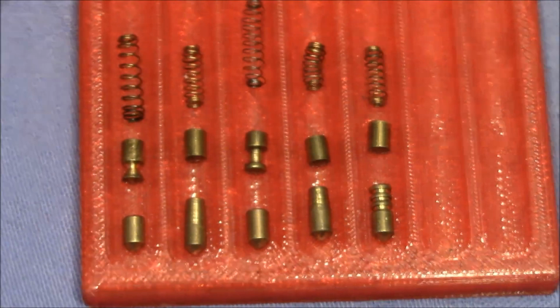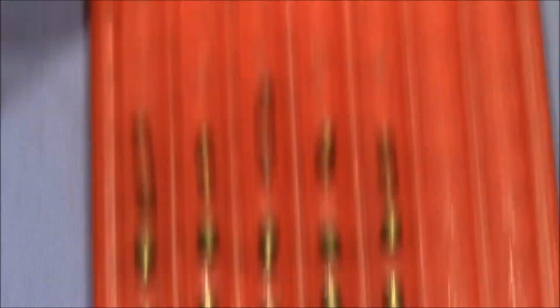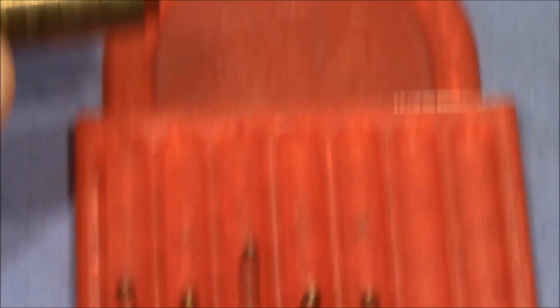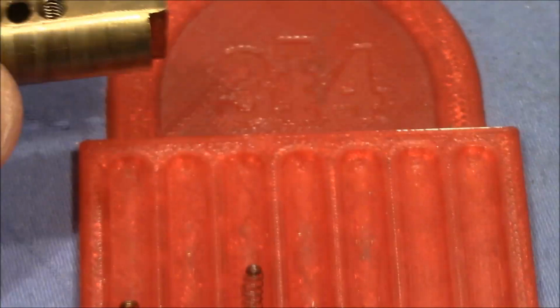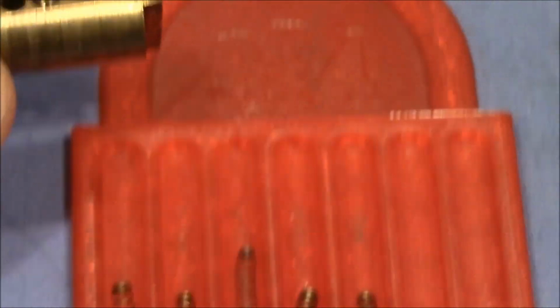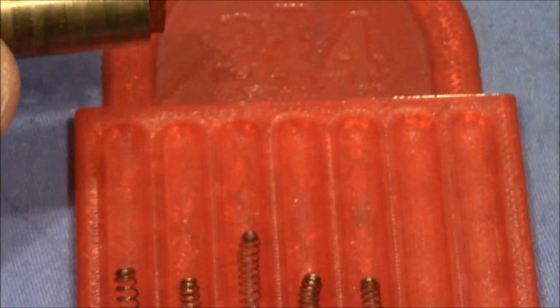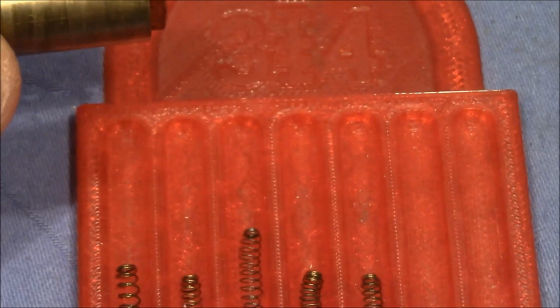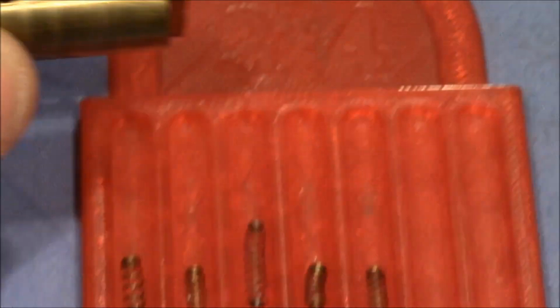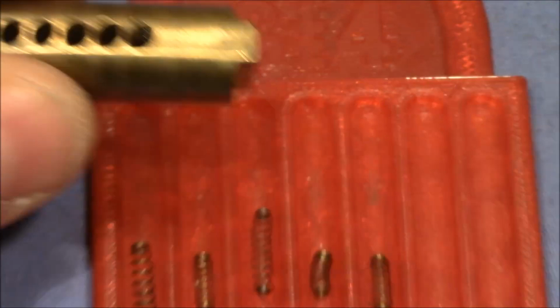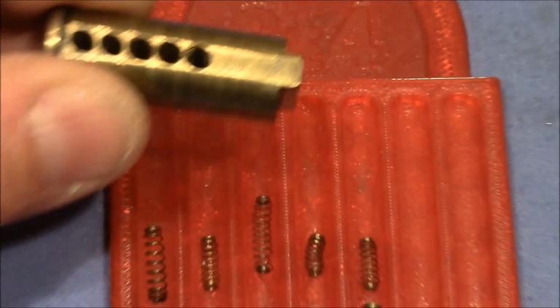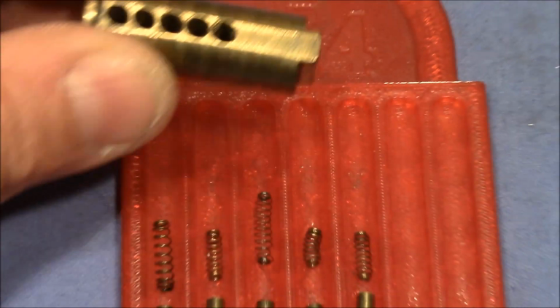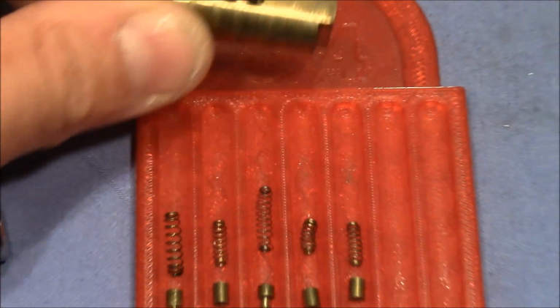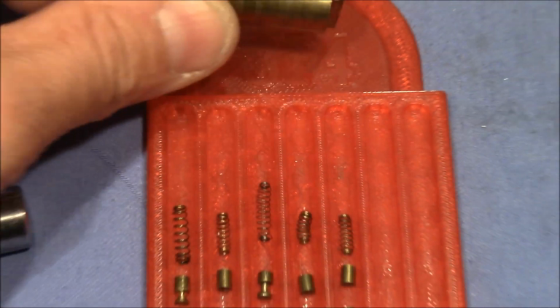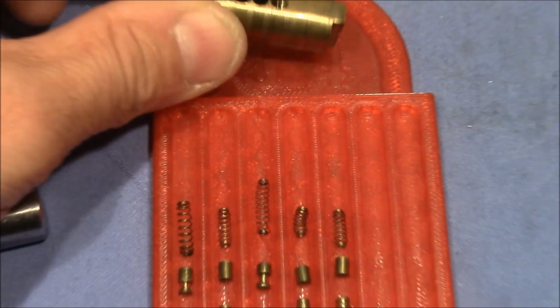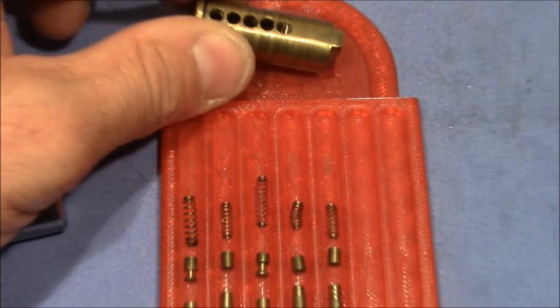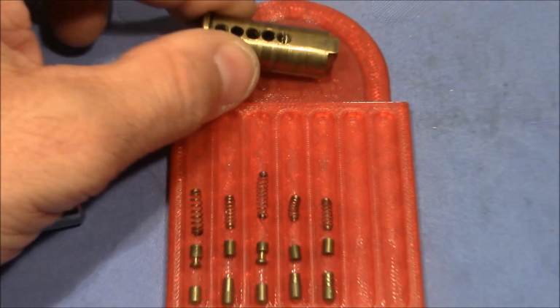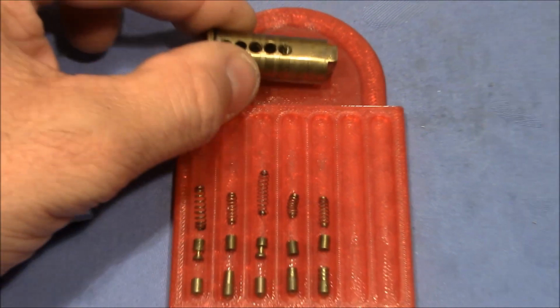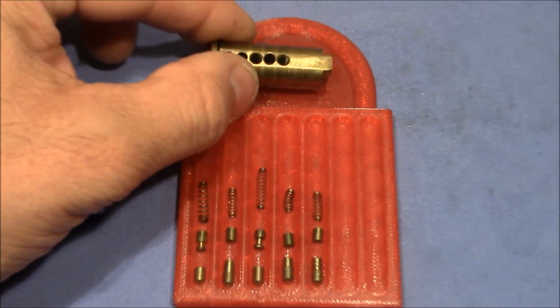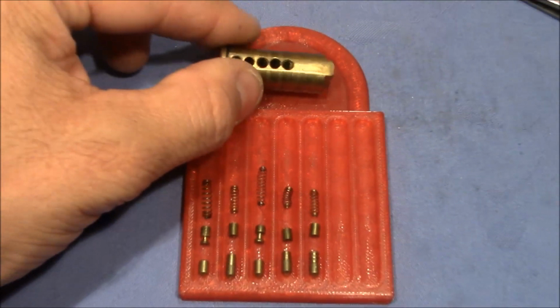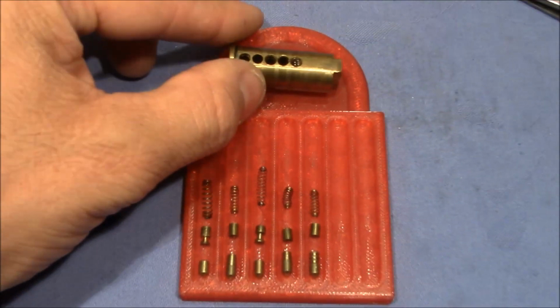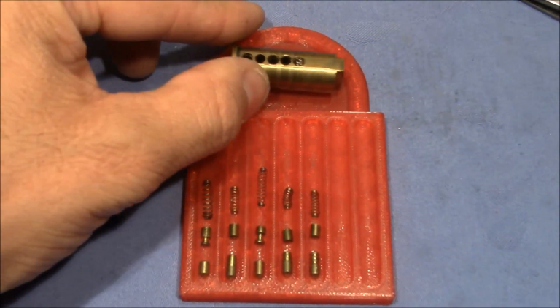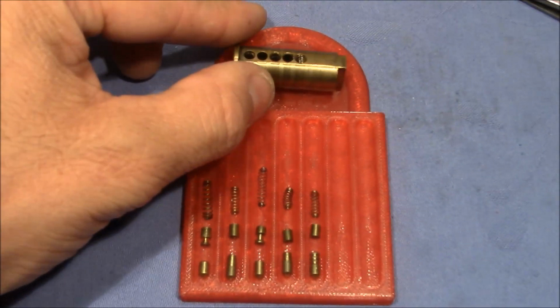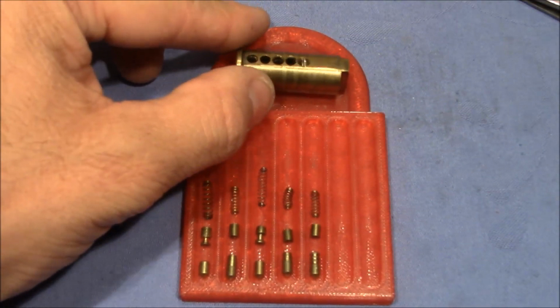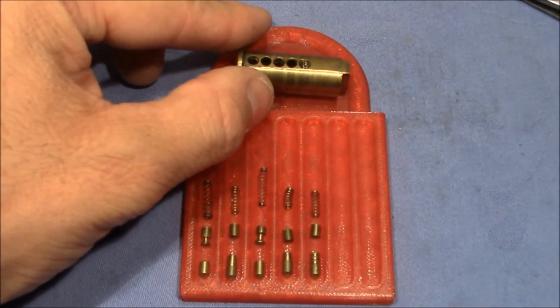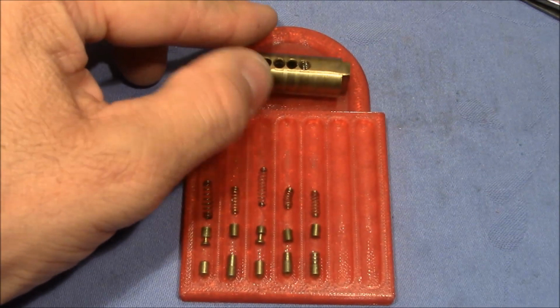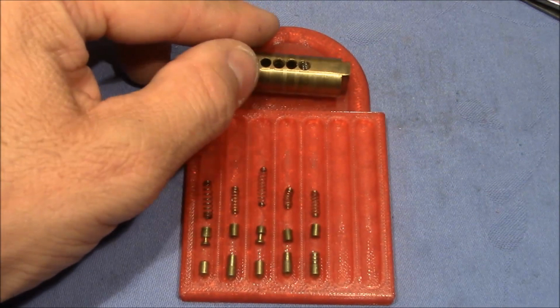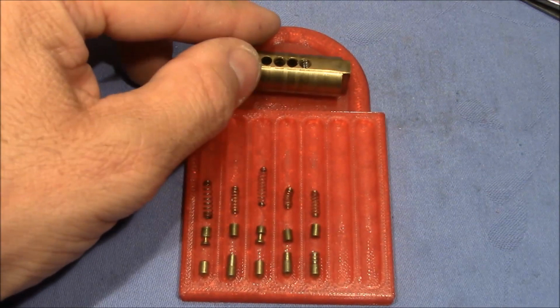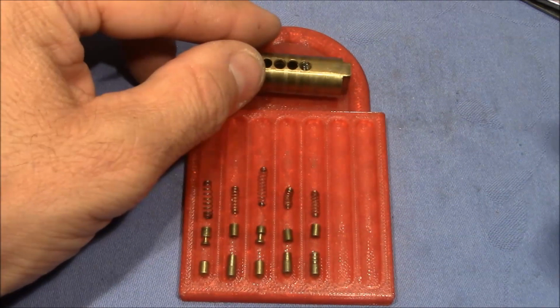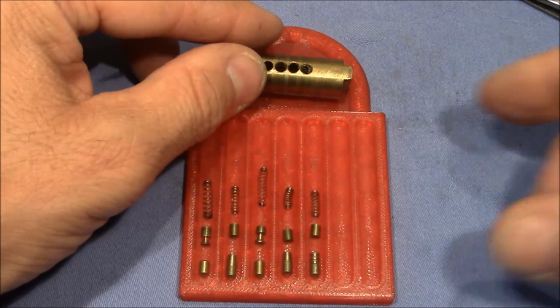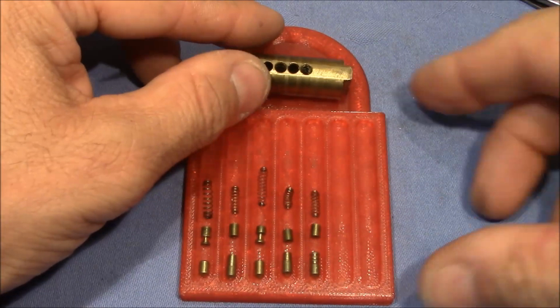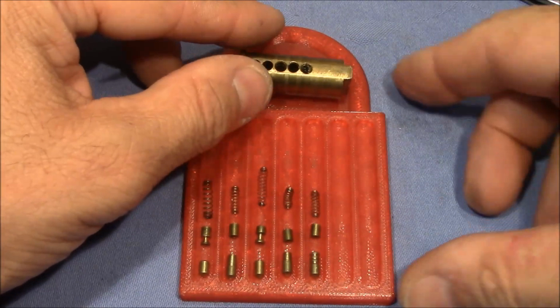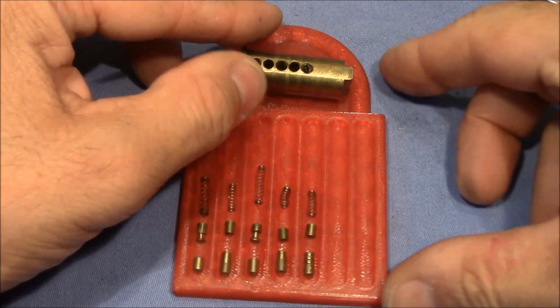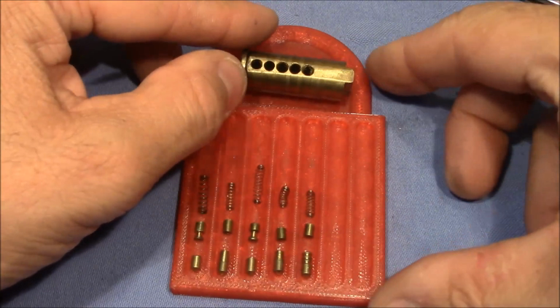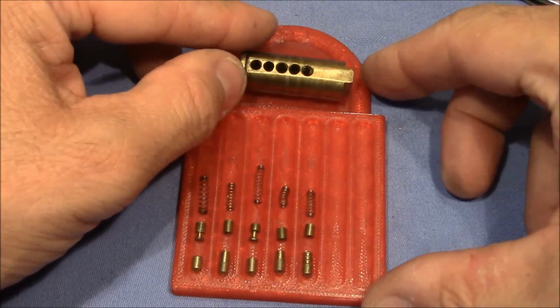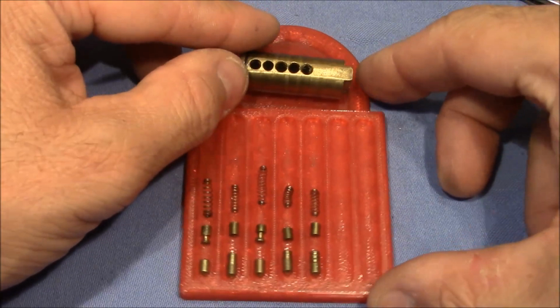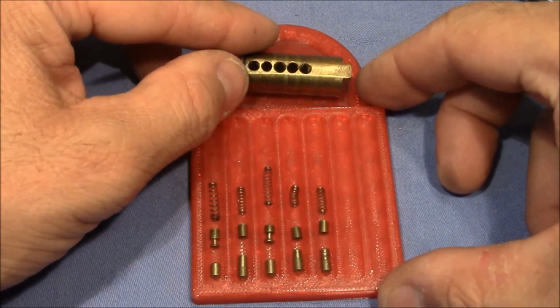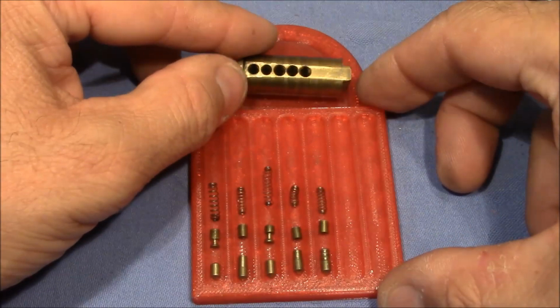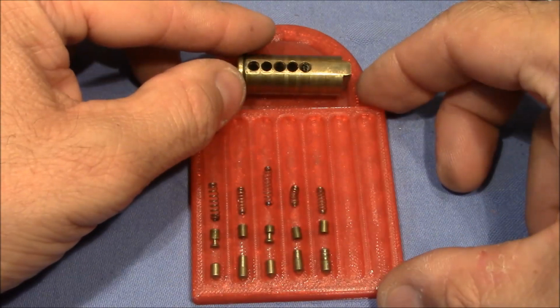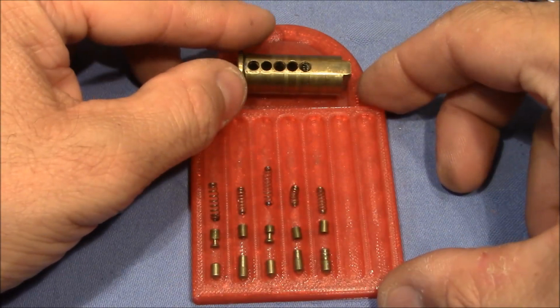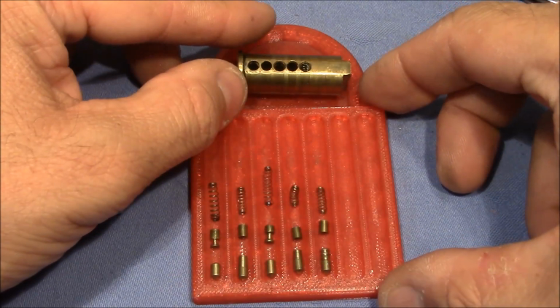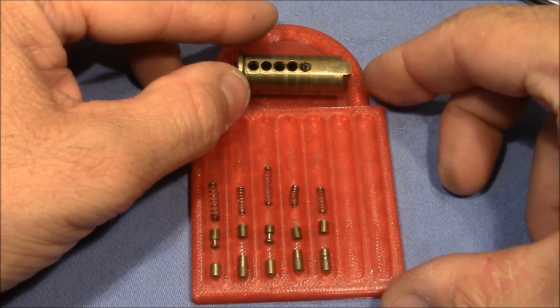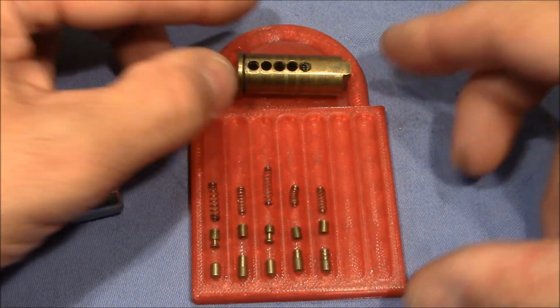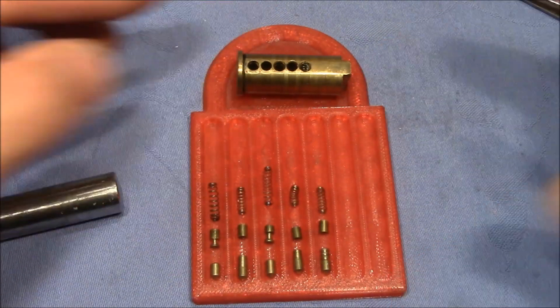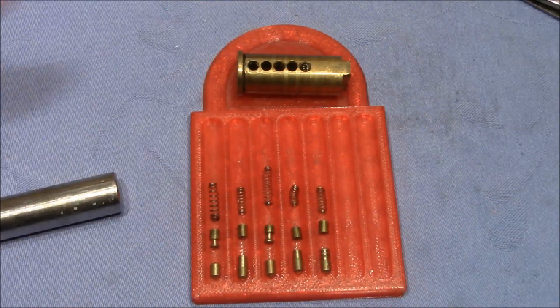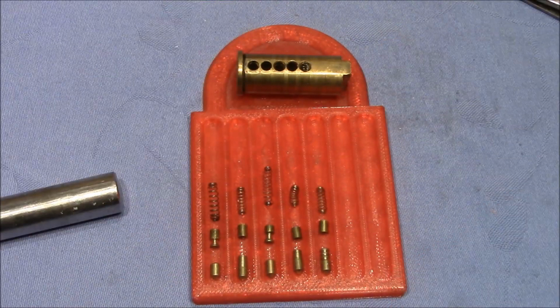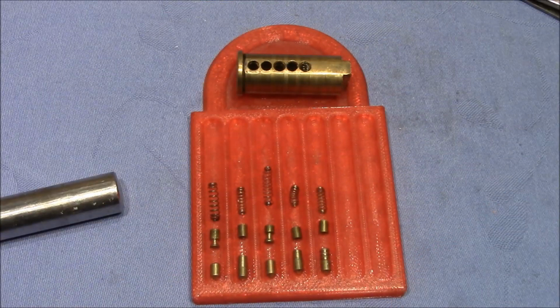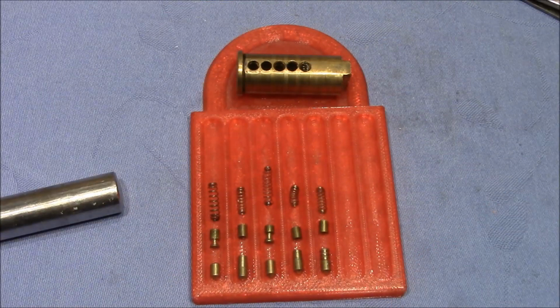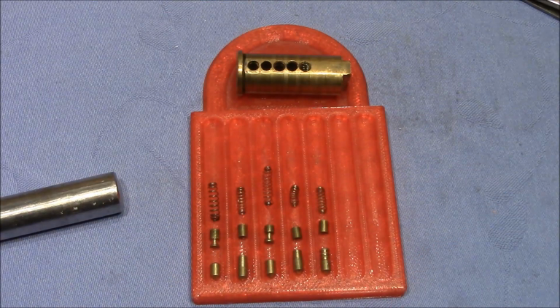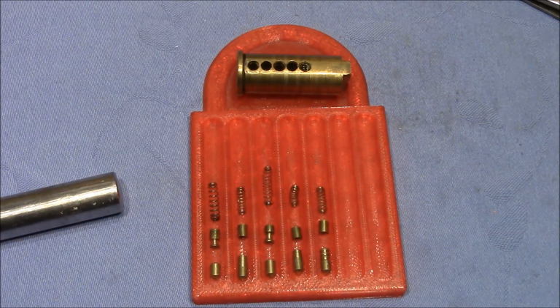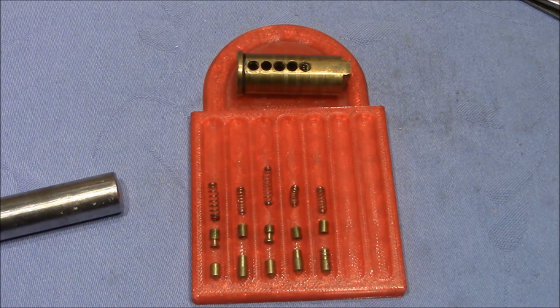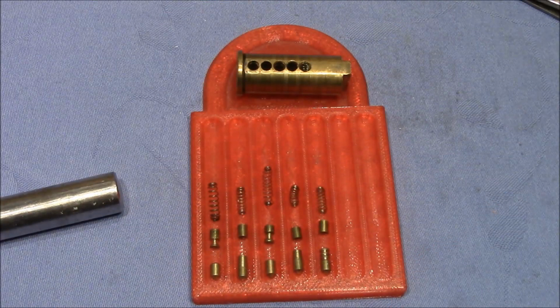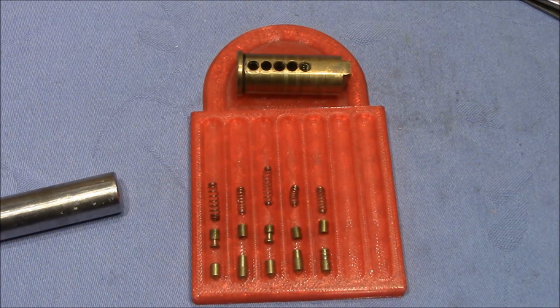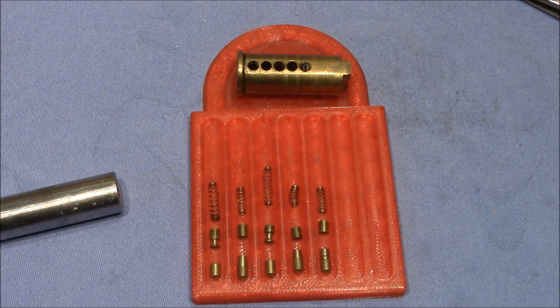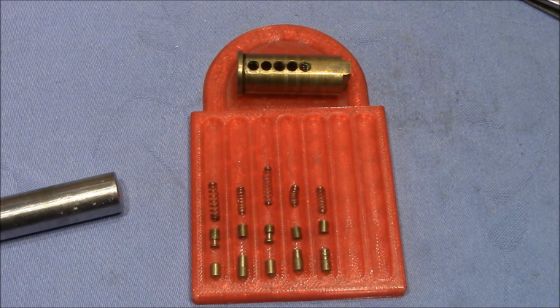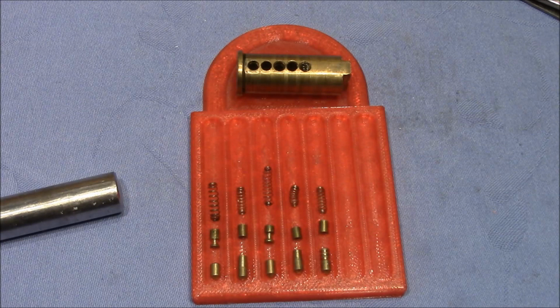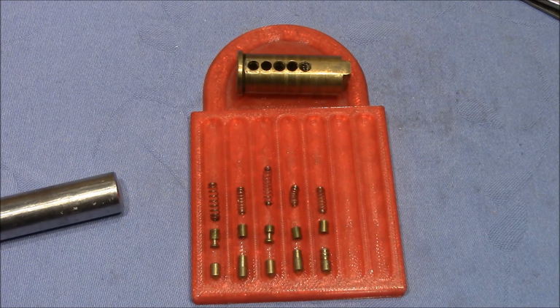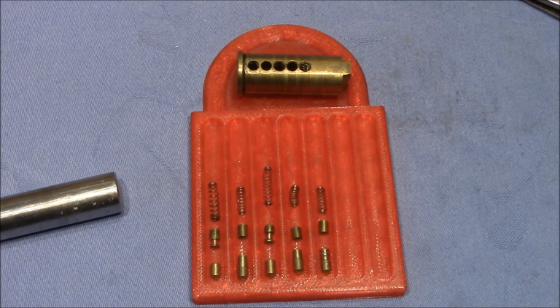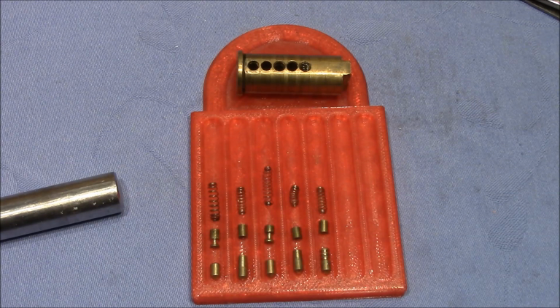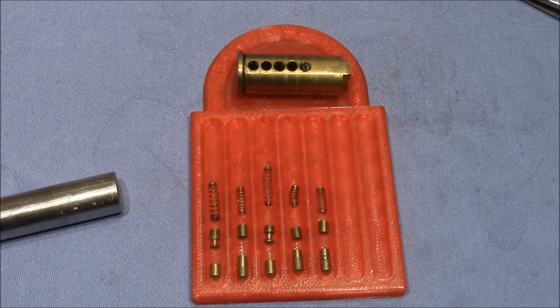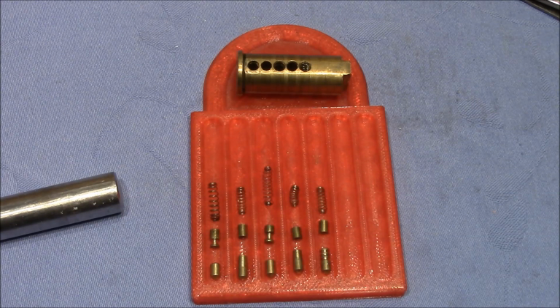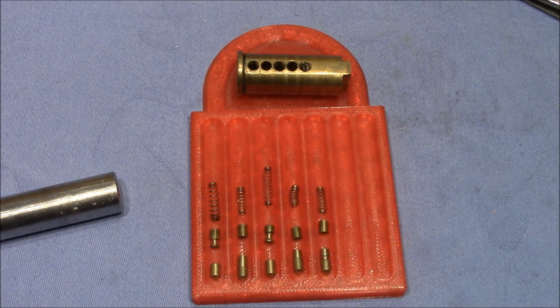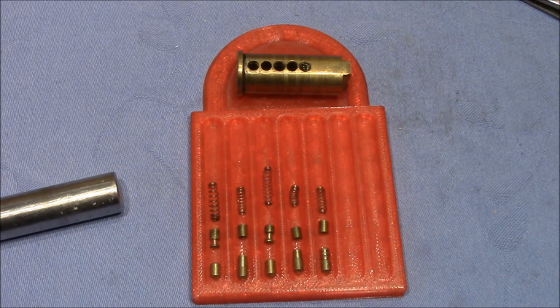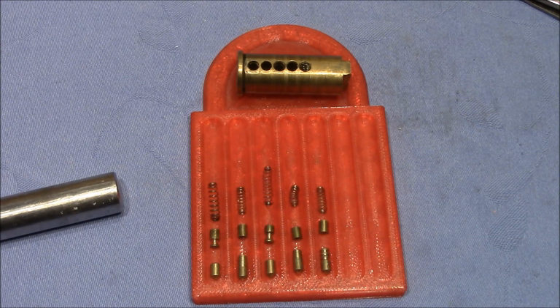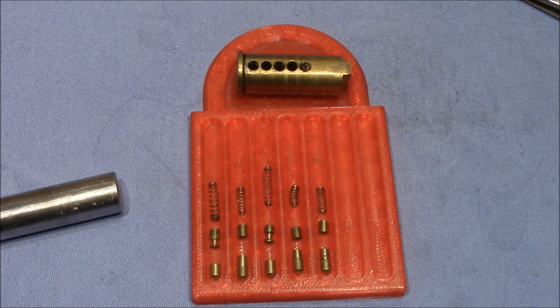Bill Bocardi, thanks for the interesting lock, and Lockmania, thanks a lot for sending it to me. And everybody else, thanks a lot for watching. Happy picking and bye-bye.